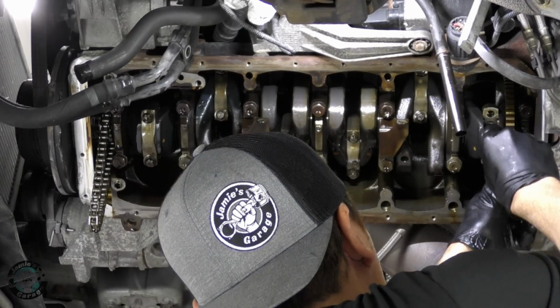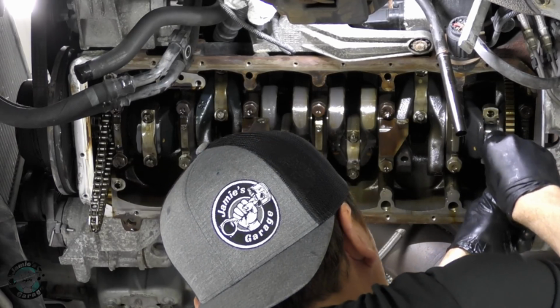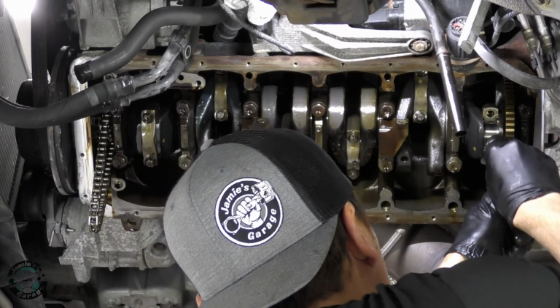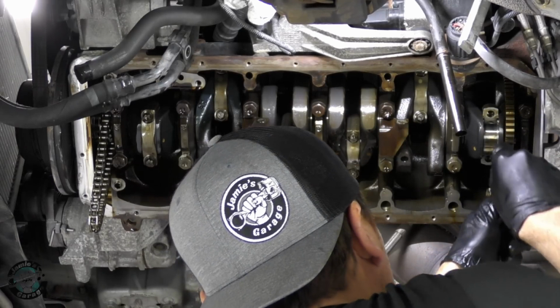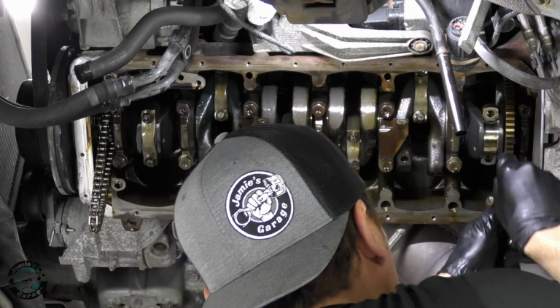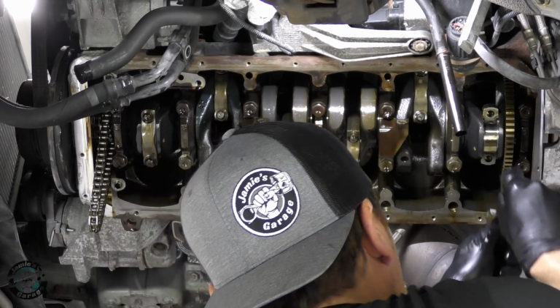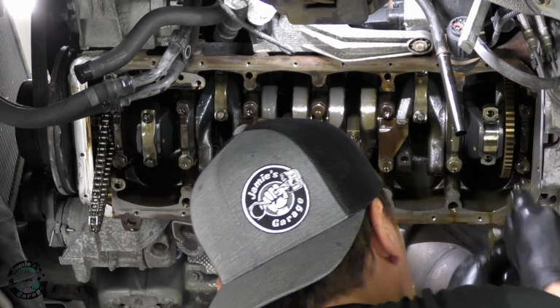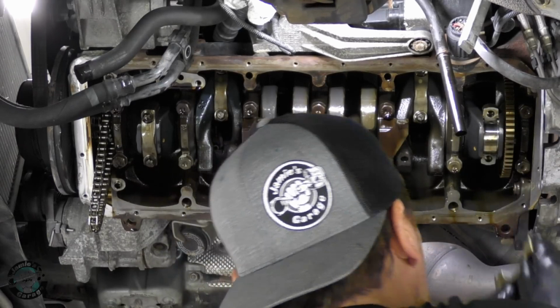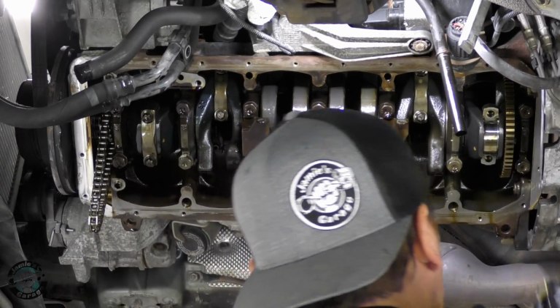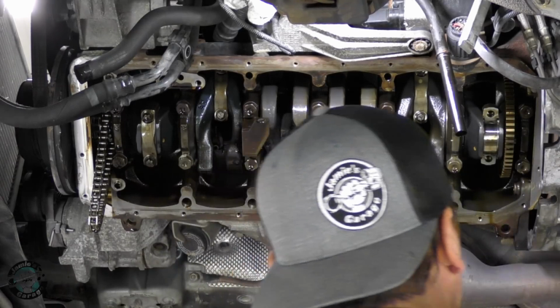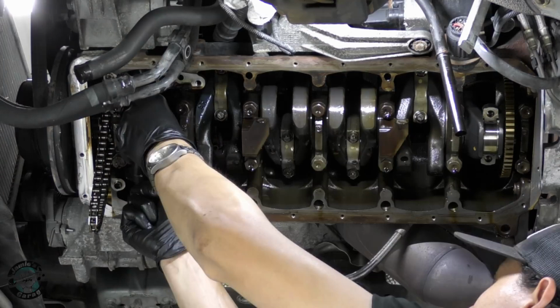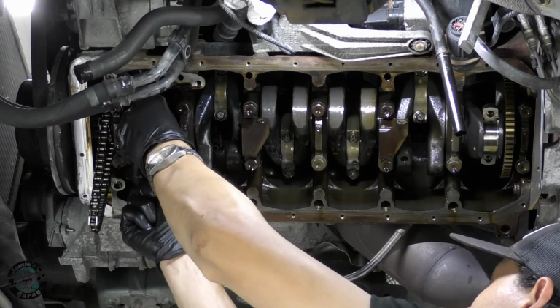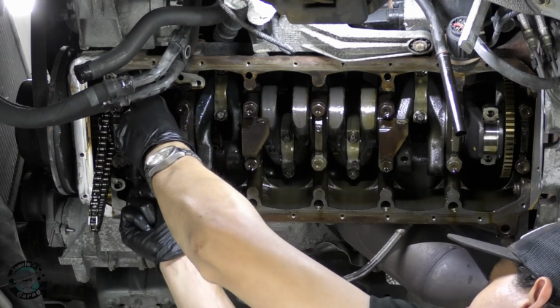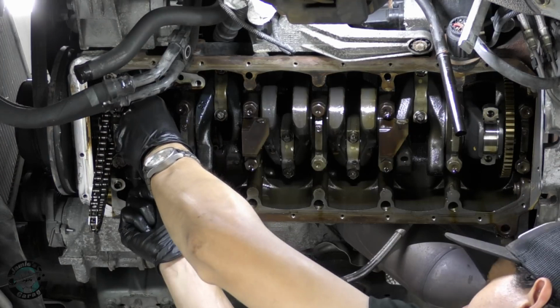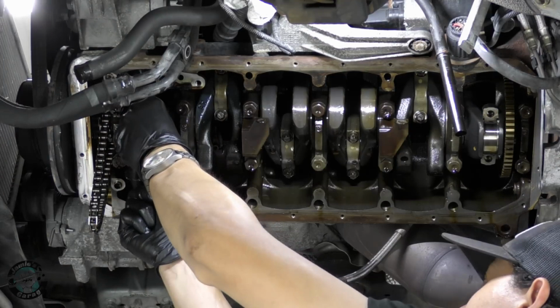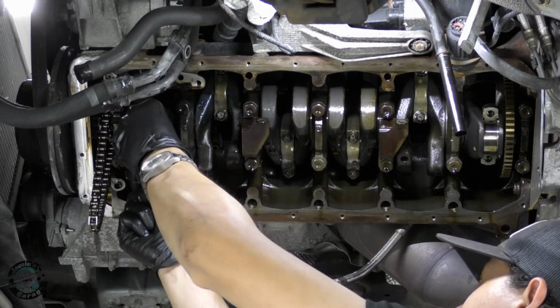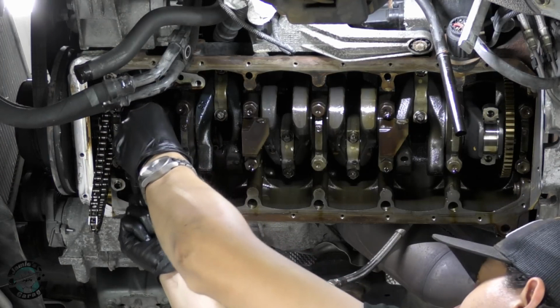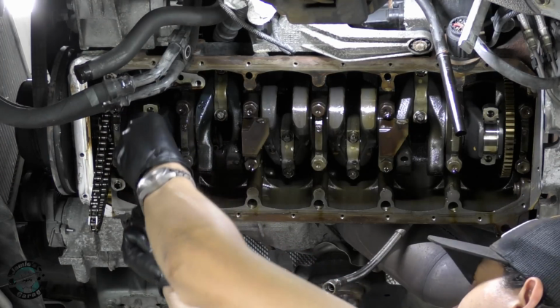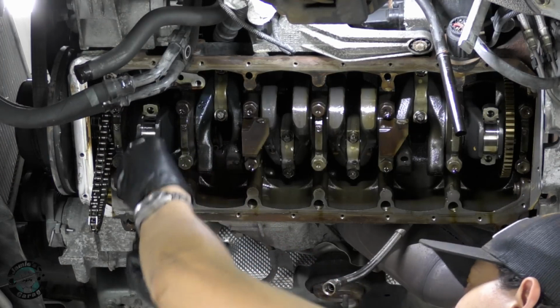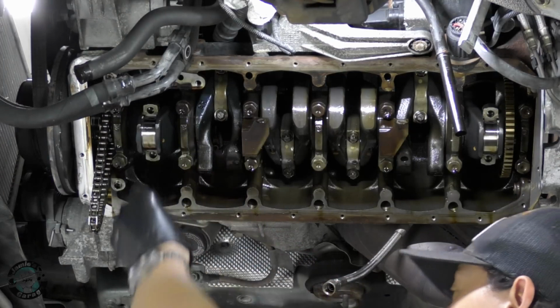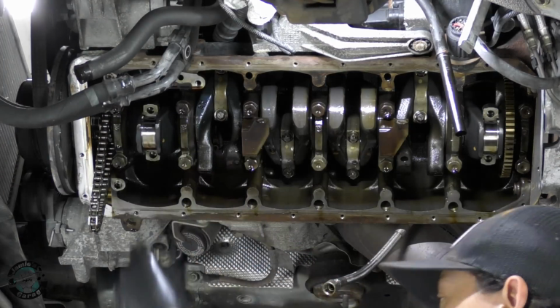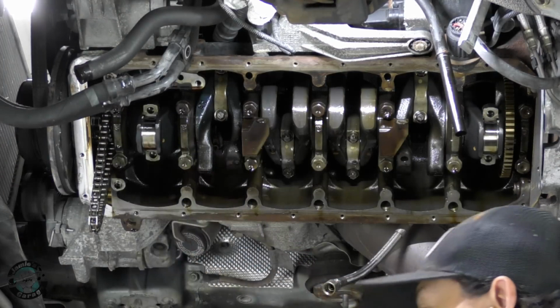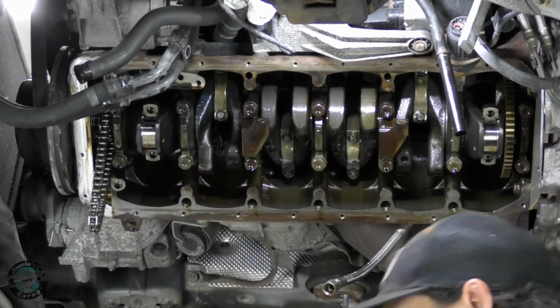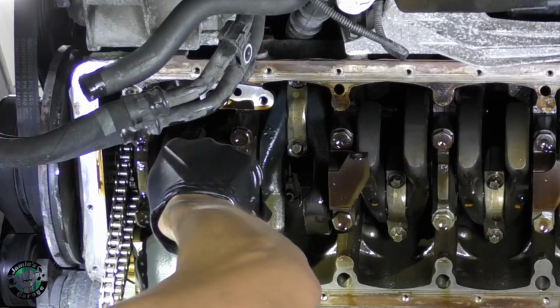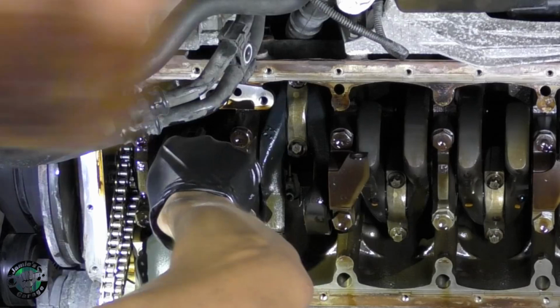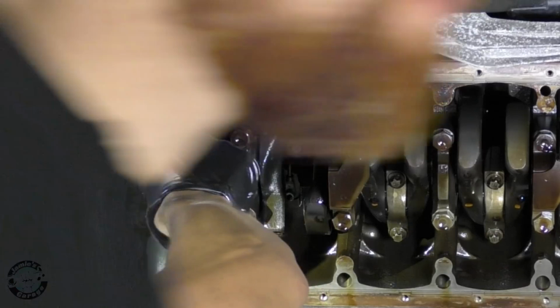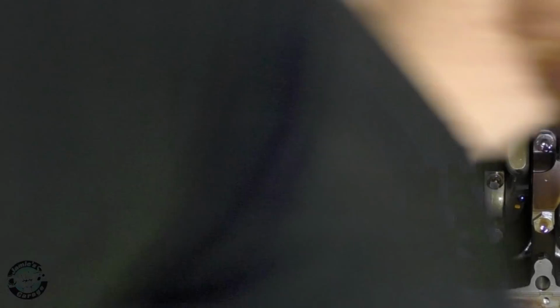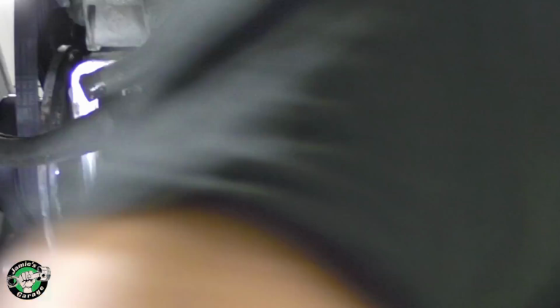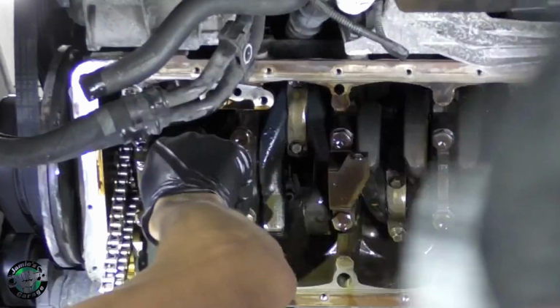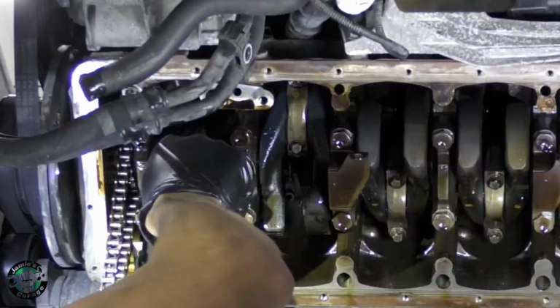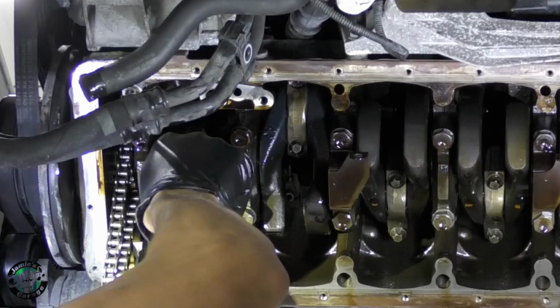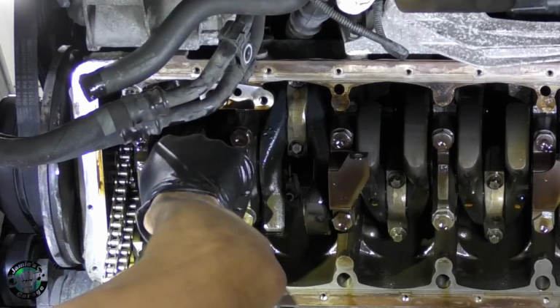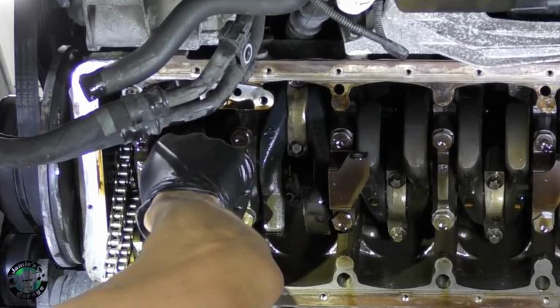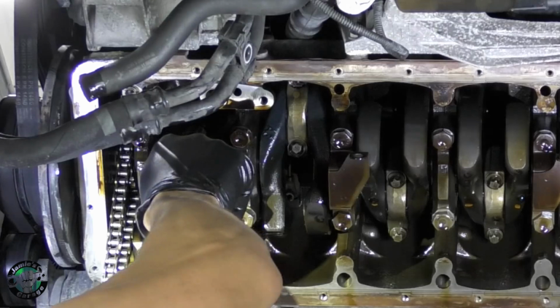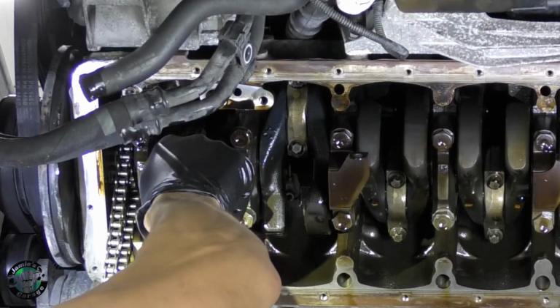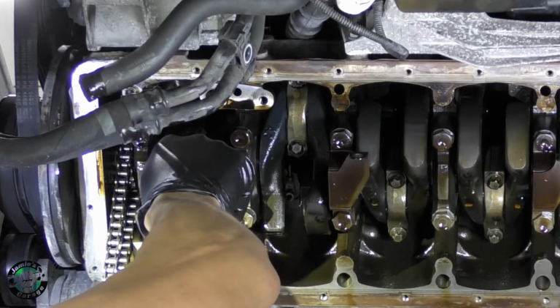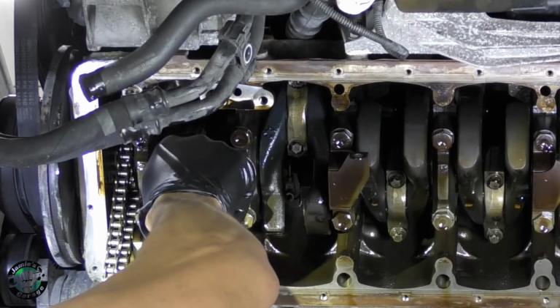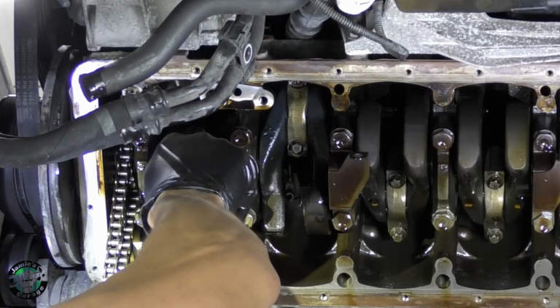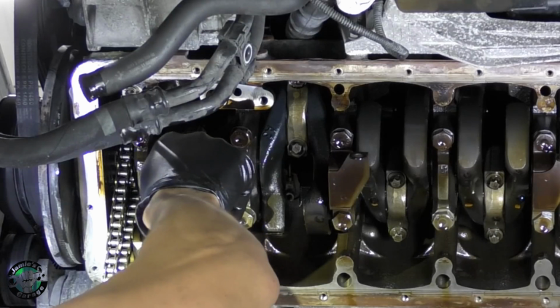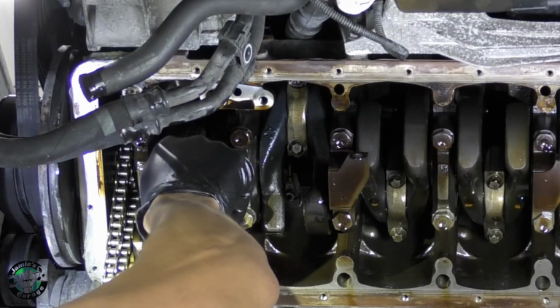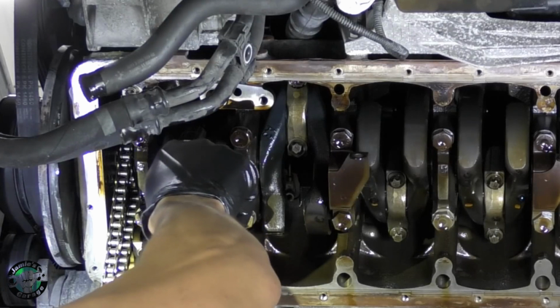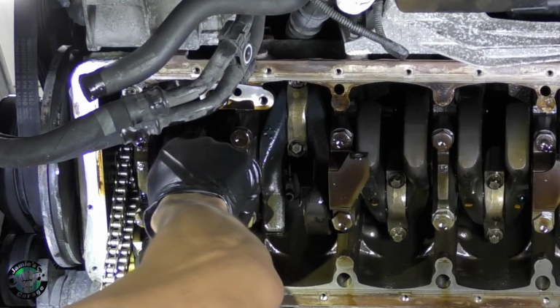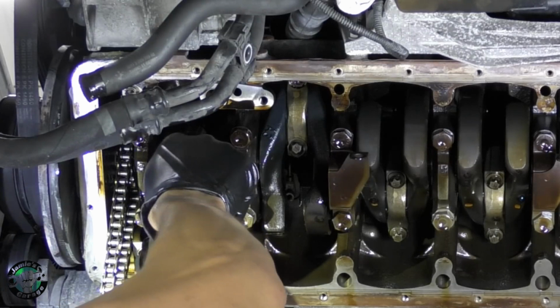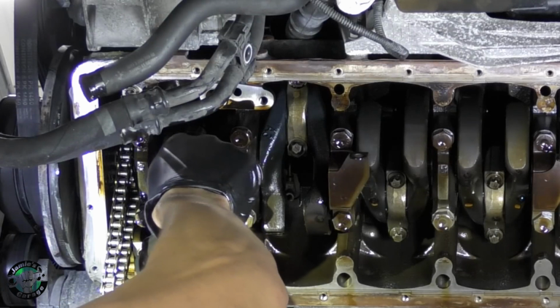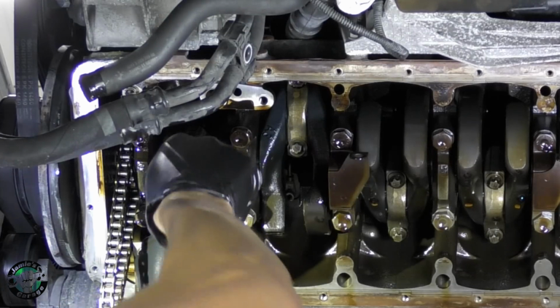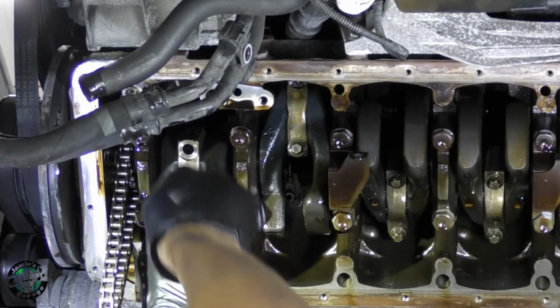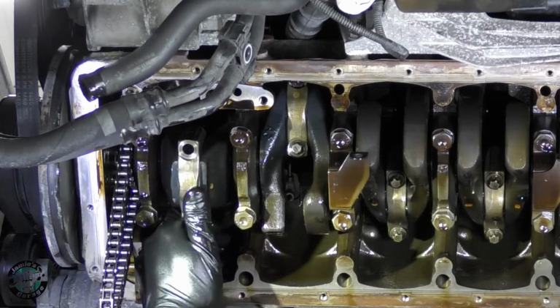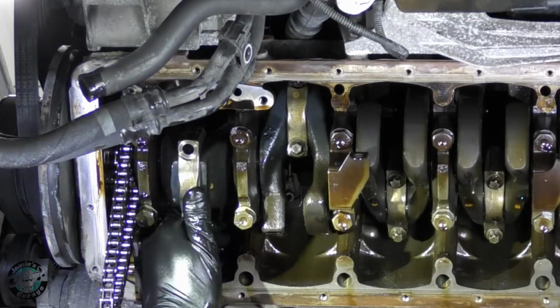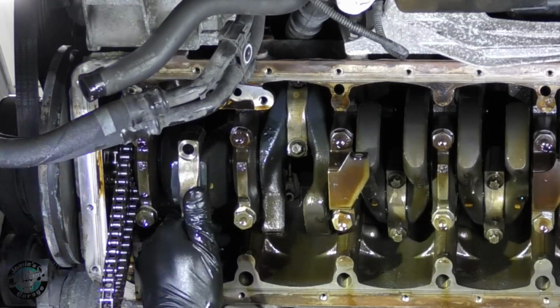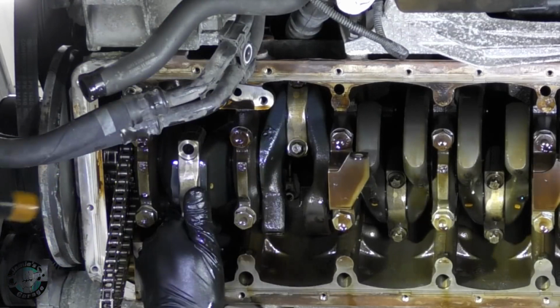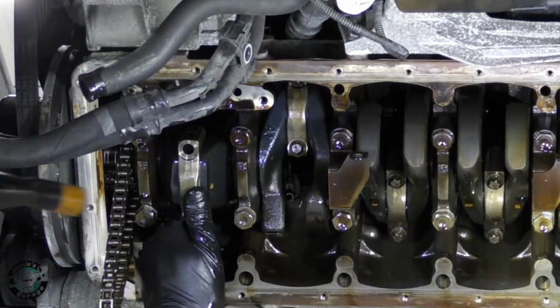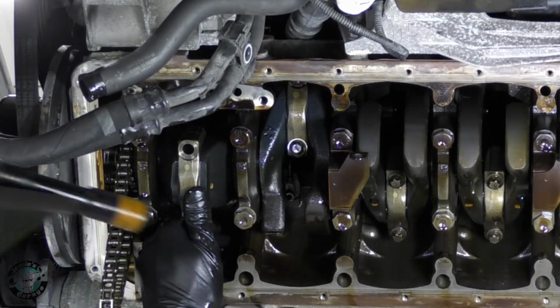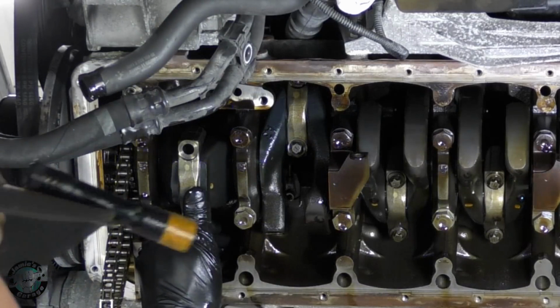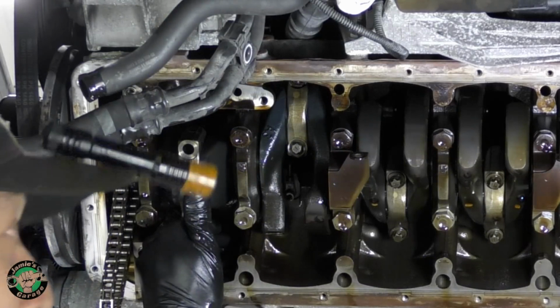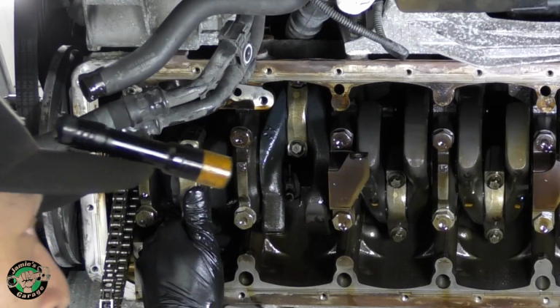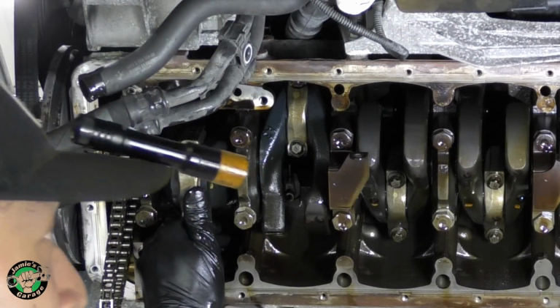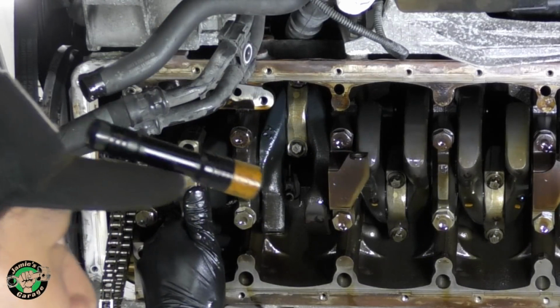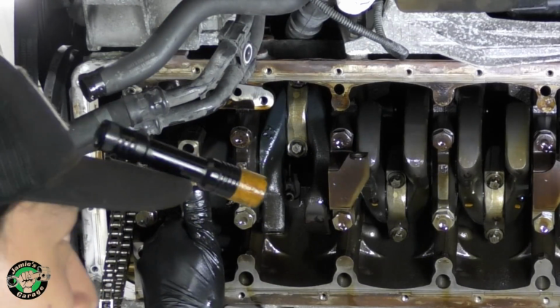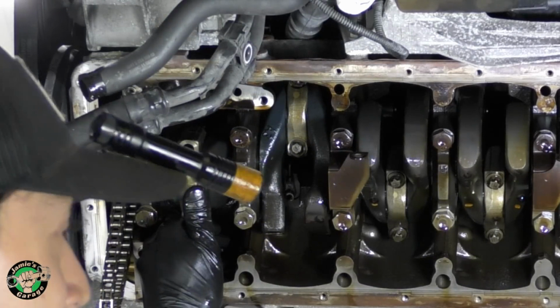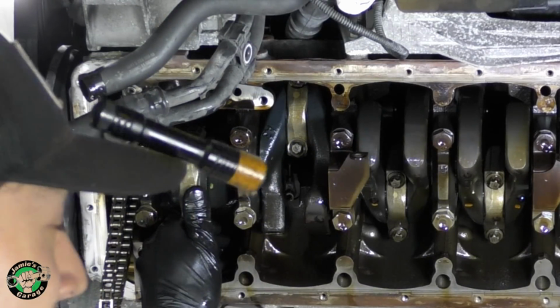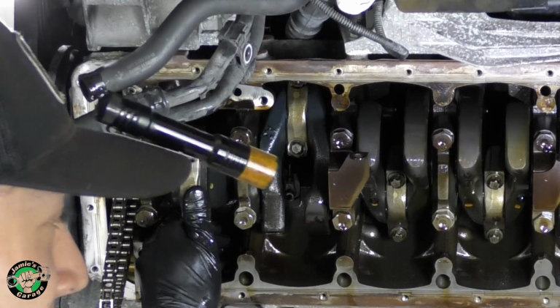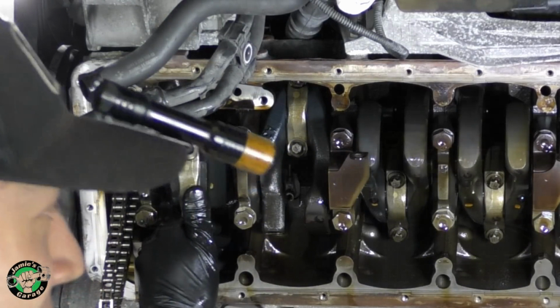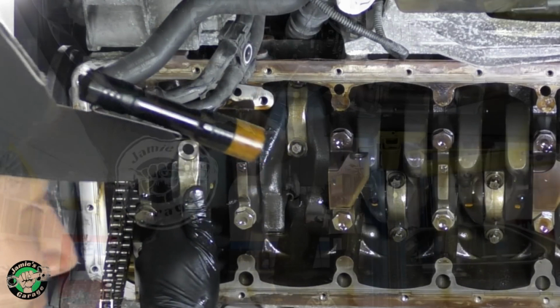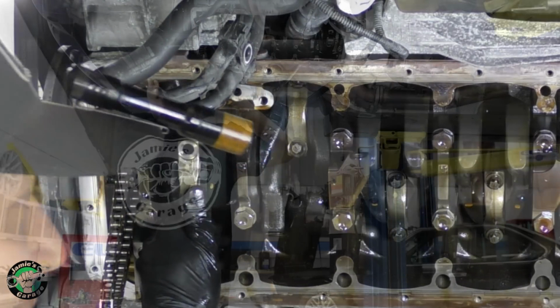You ever have one of those days where everything is just going super smooth and then it isn't? Well, that's what's happening here.